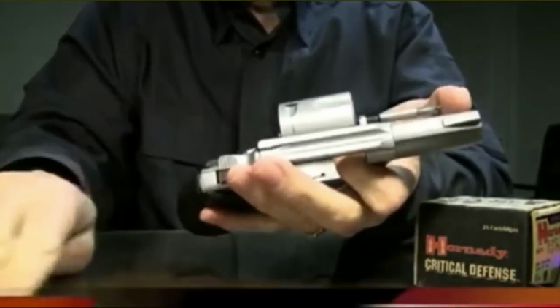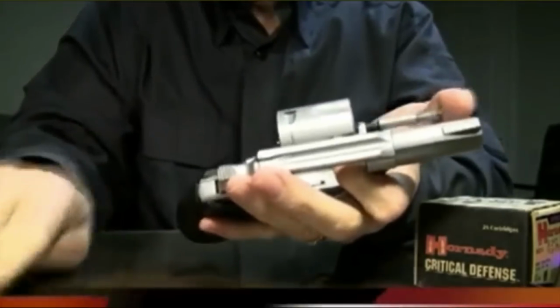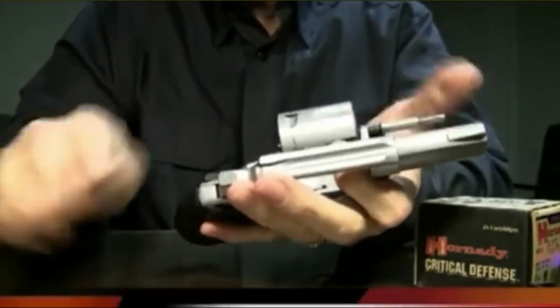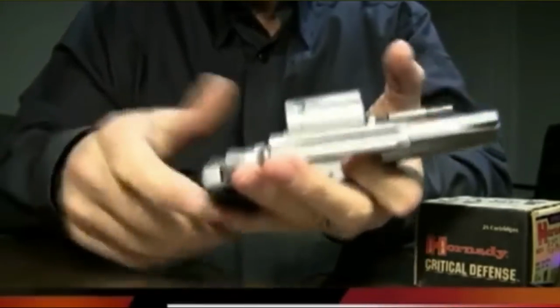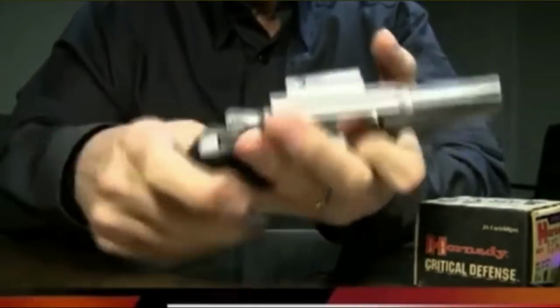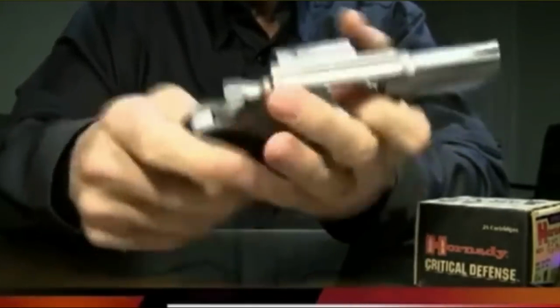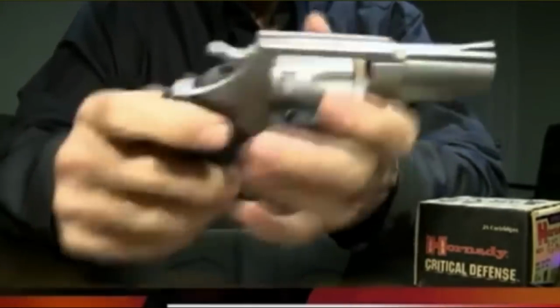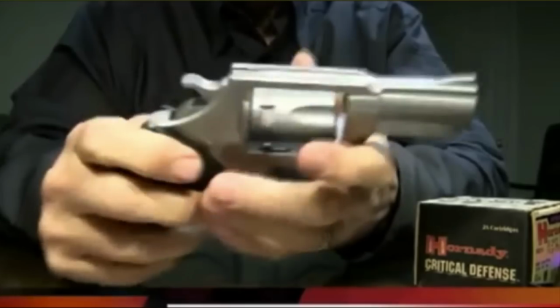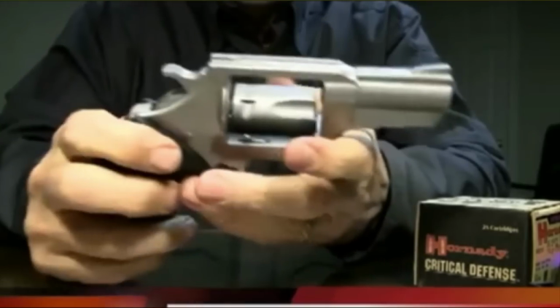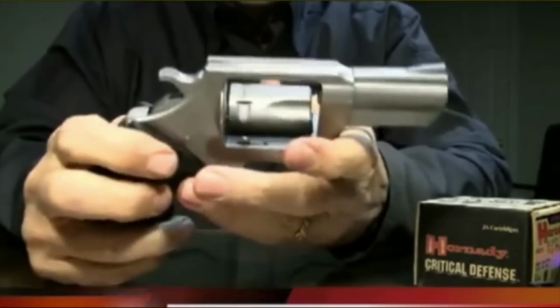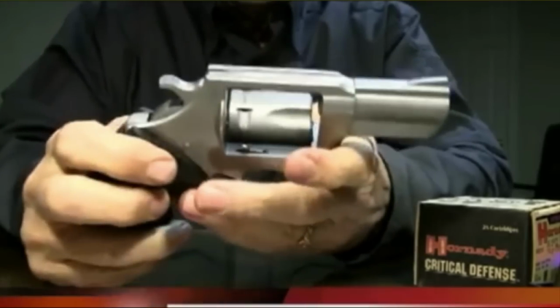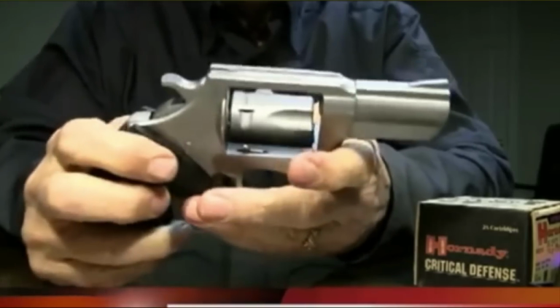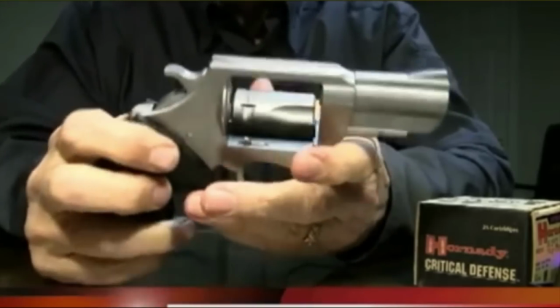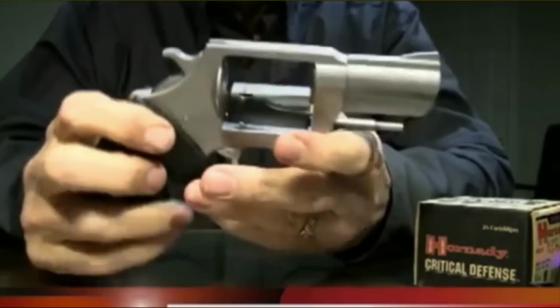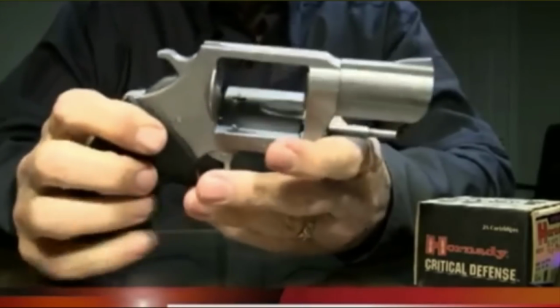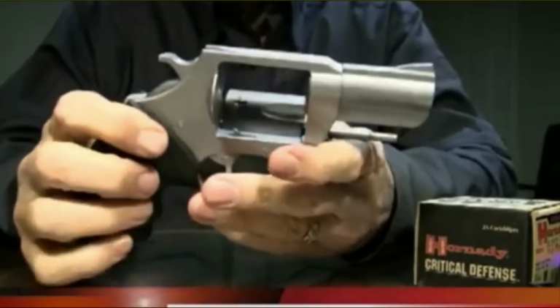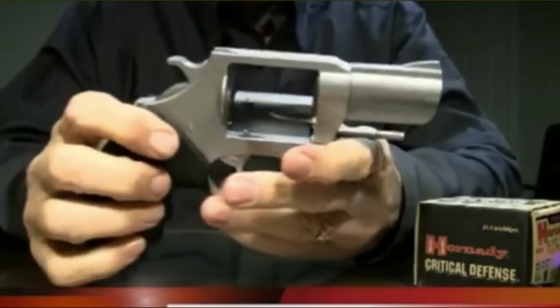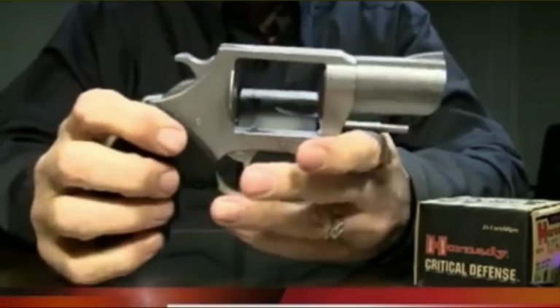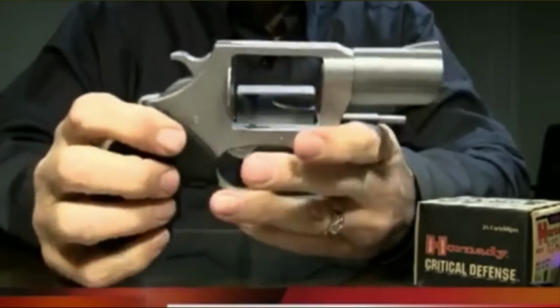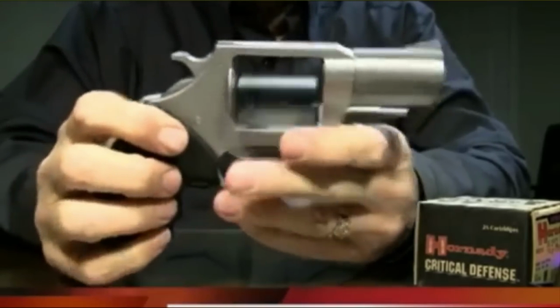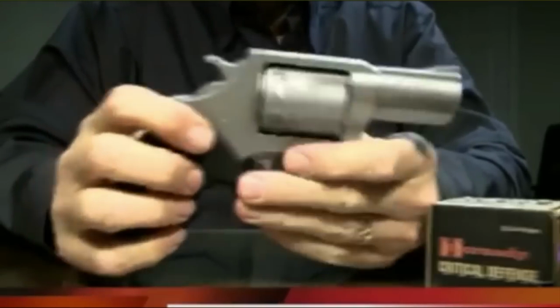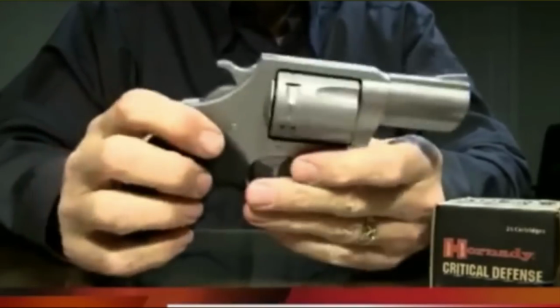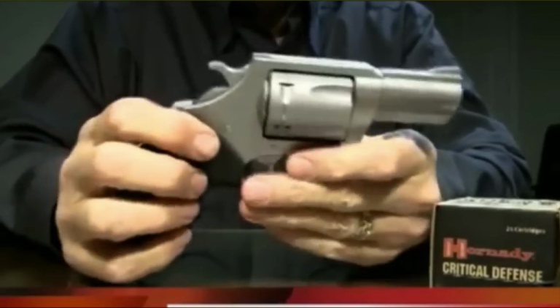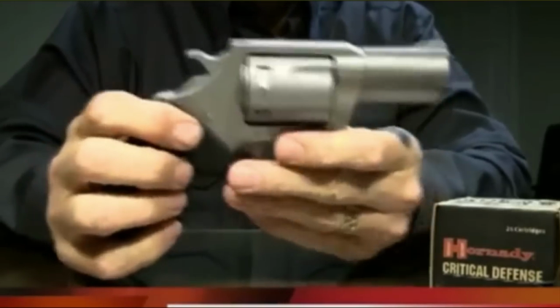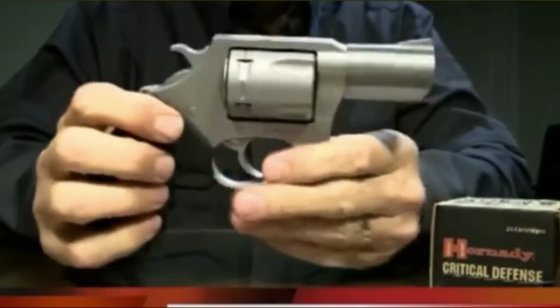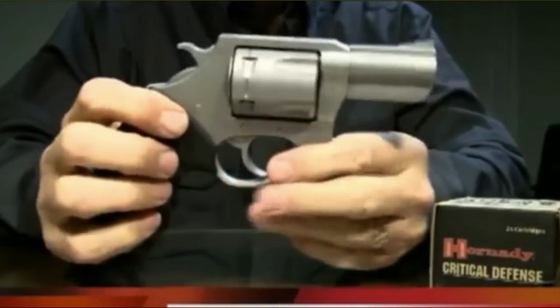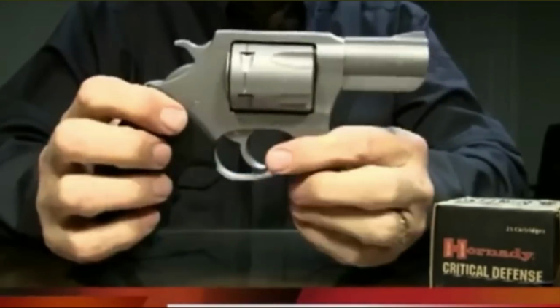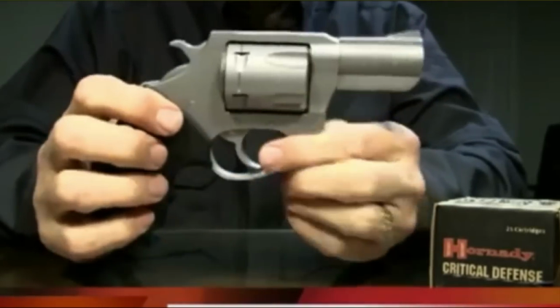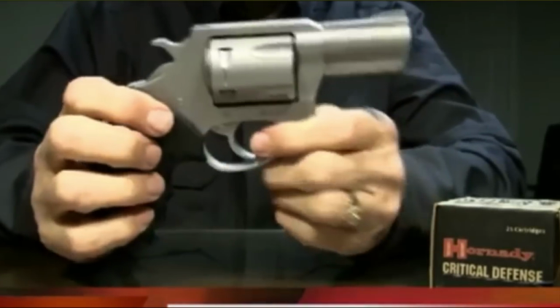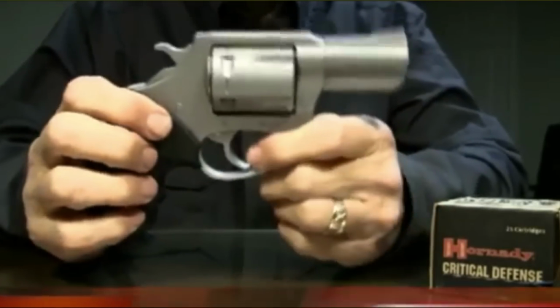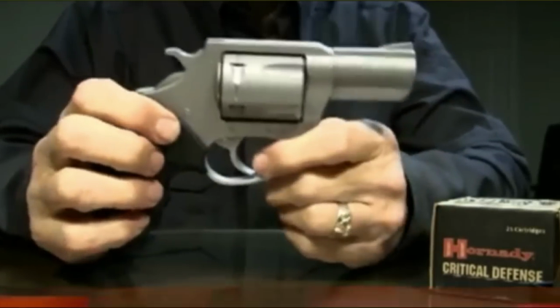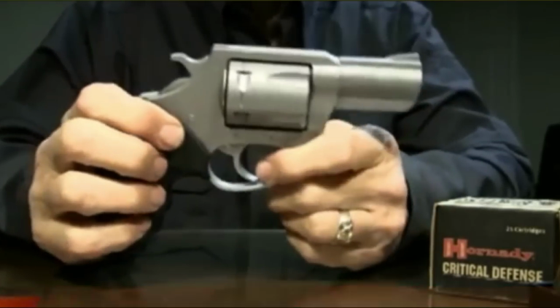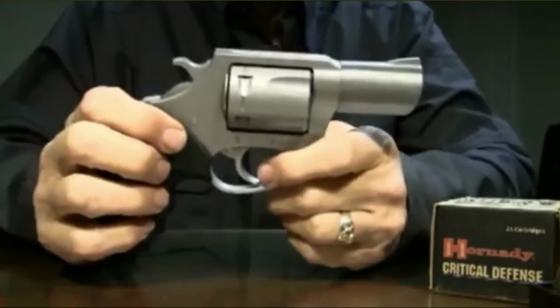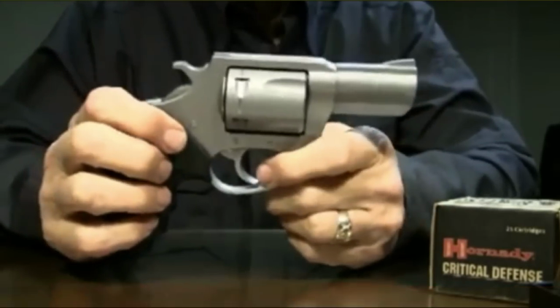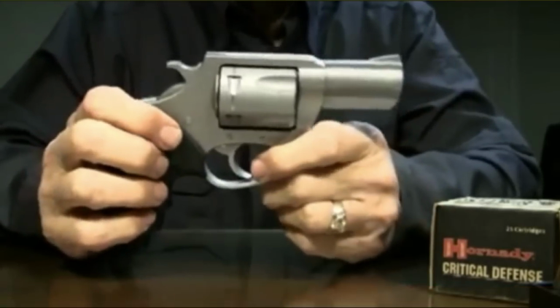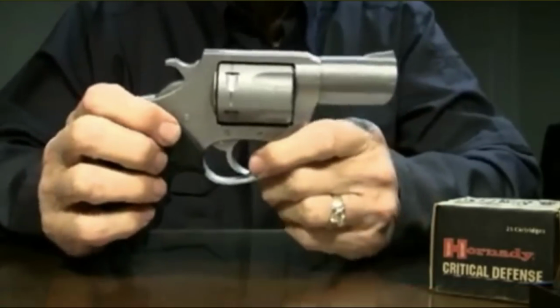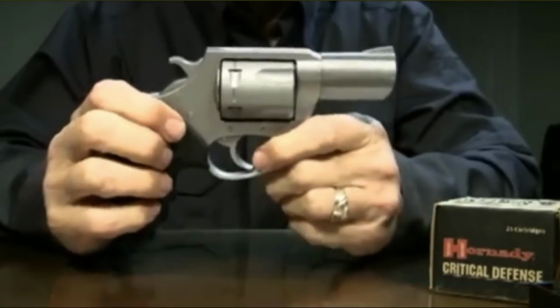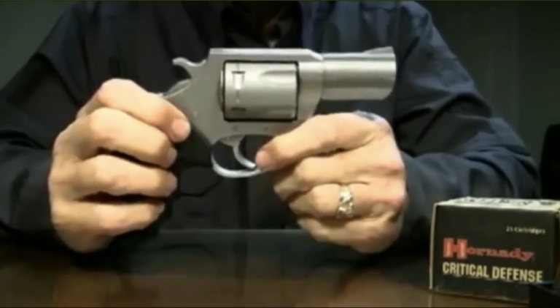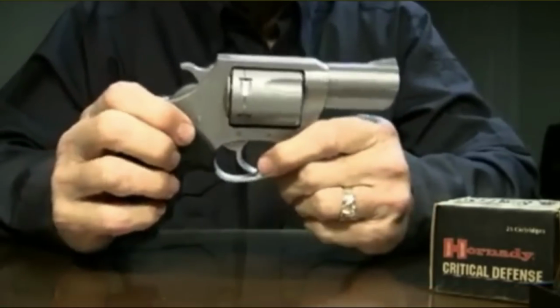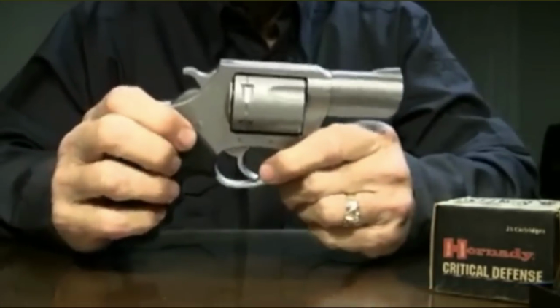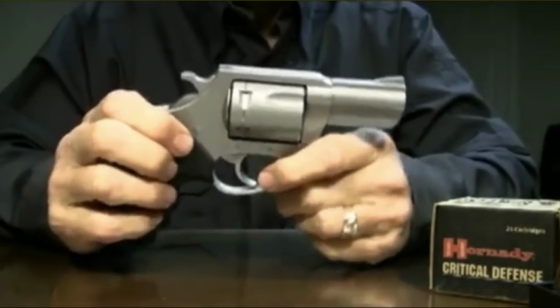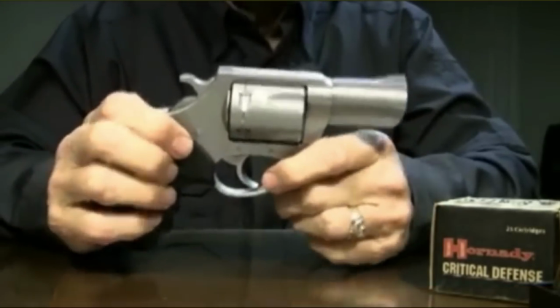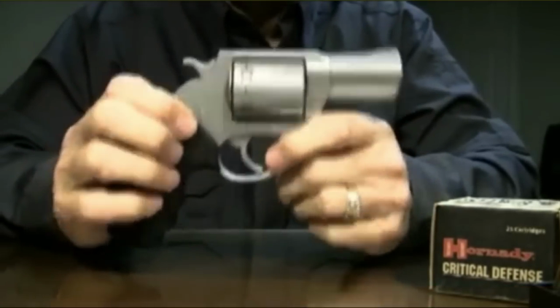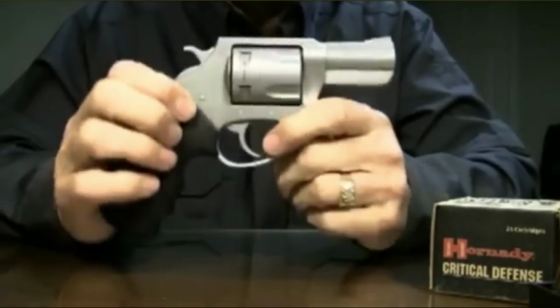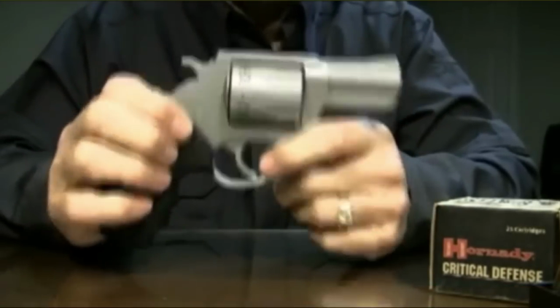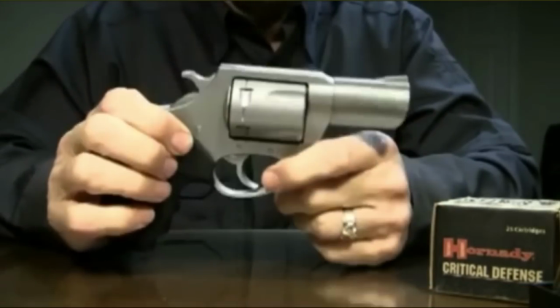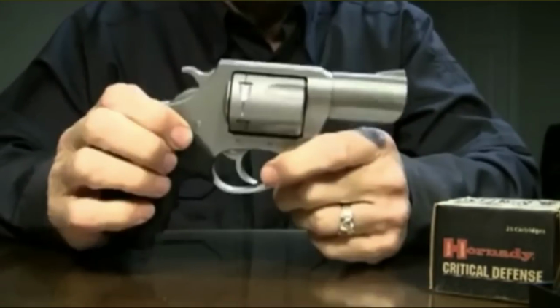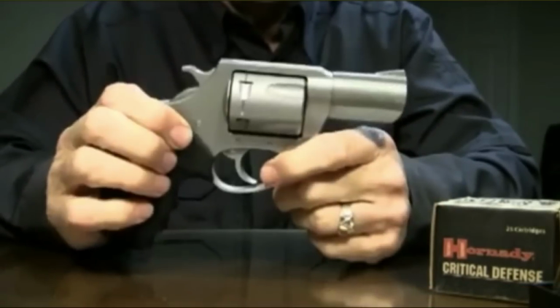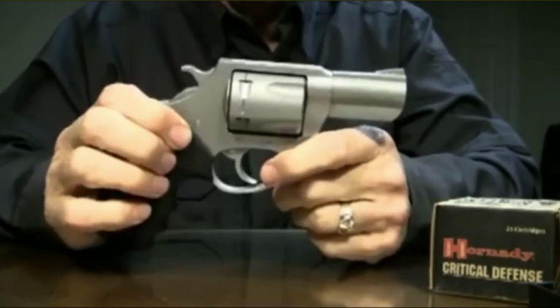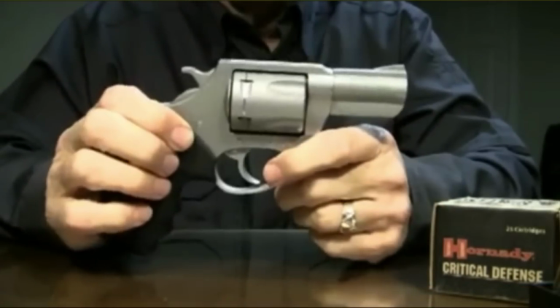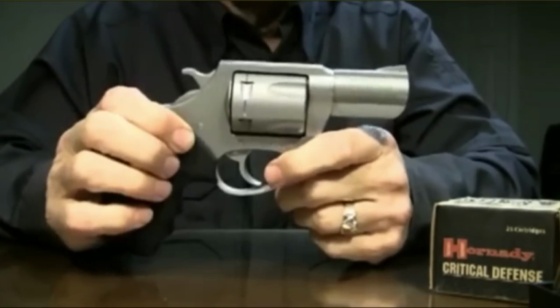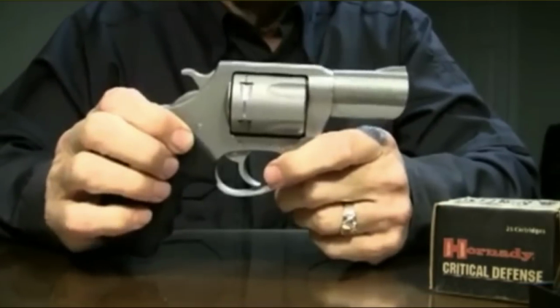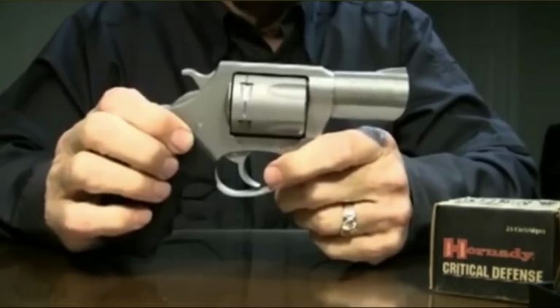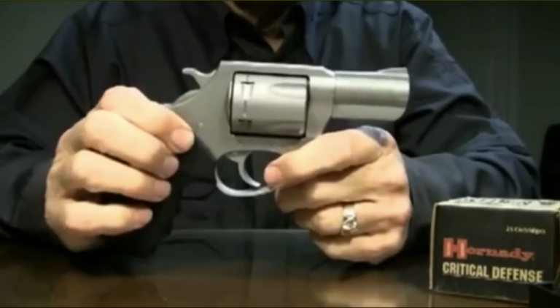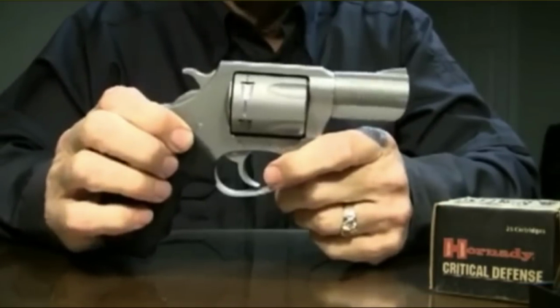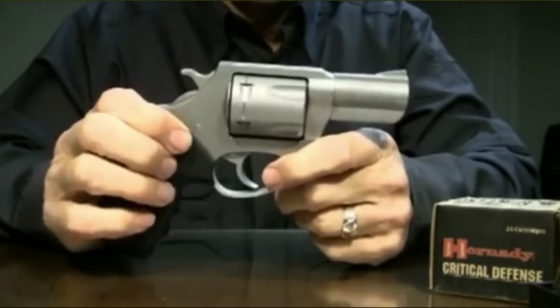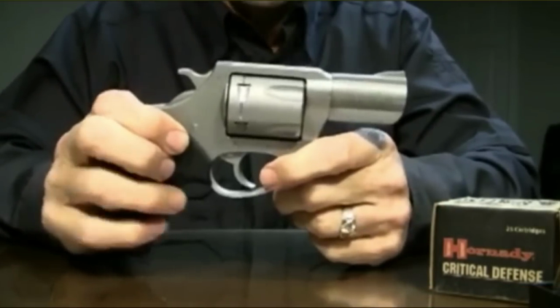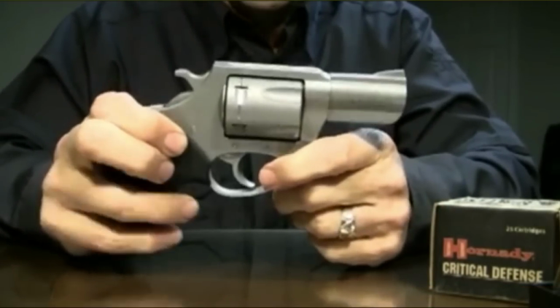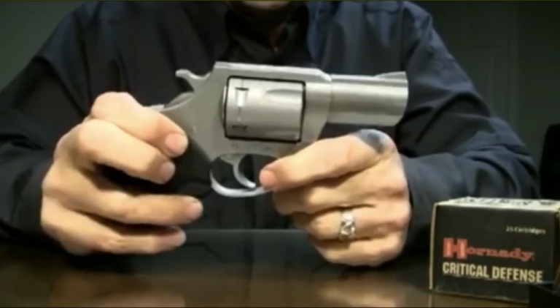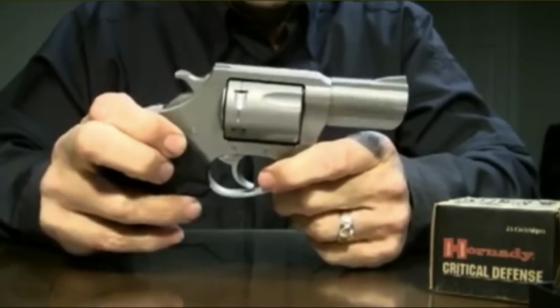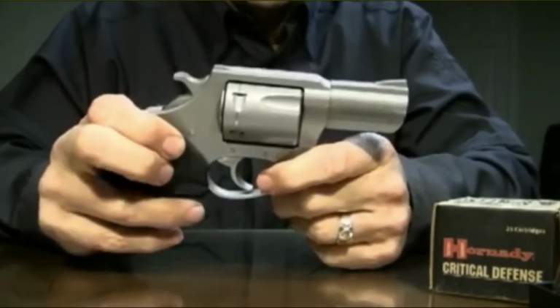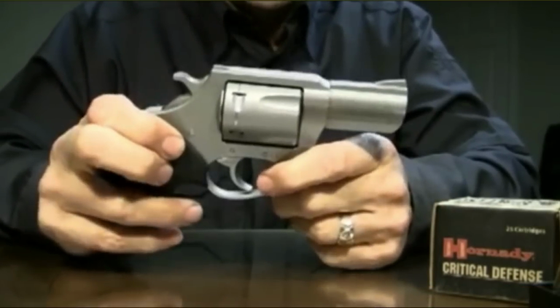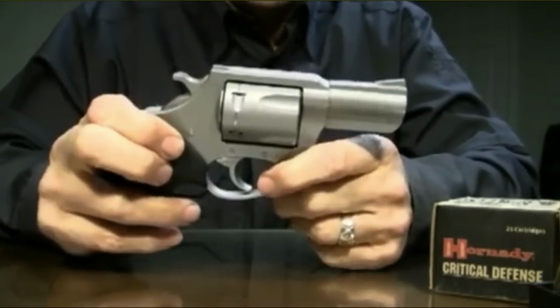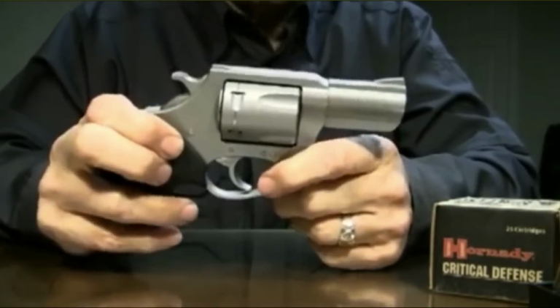Hey y'all, Jay on Real Guys Reviews. I'm about to head out to the range to shoot this Charter Arms Pitbull 40-caliber revolver.